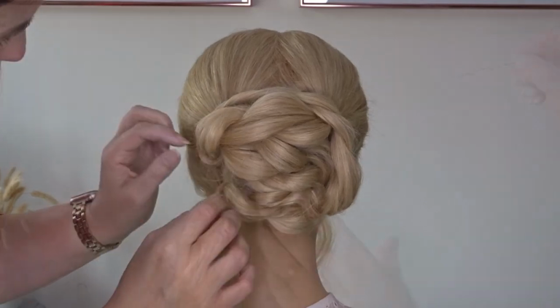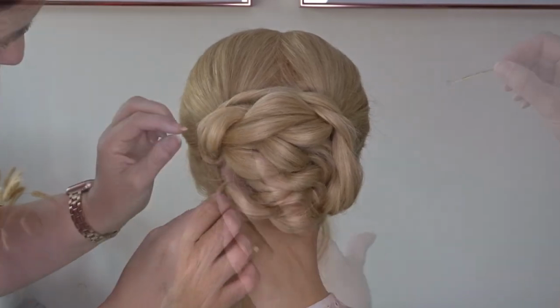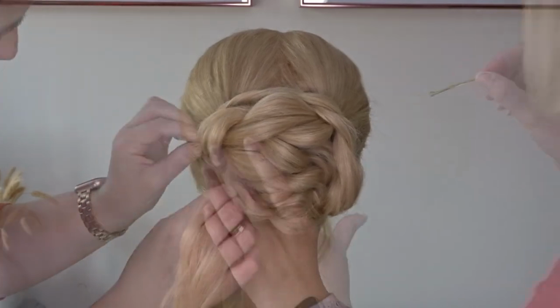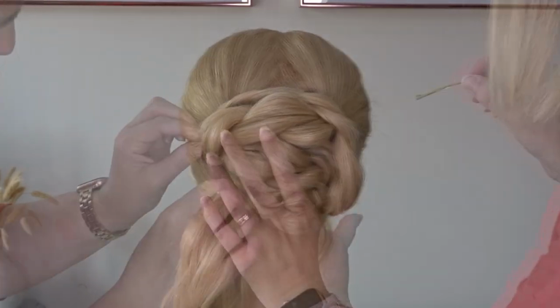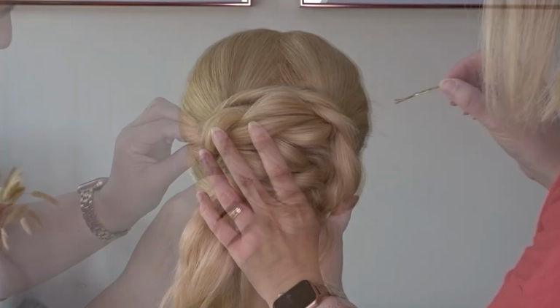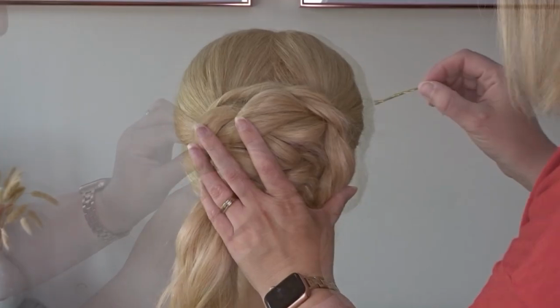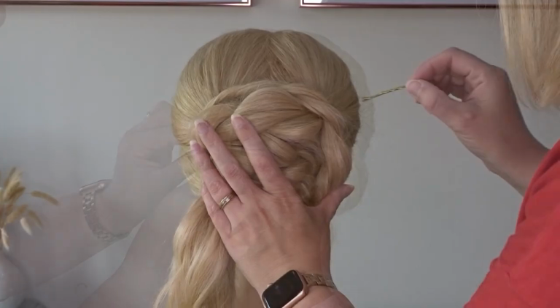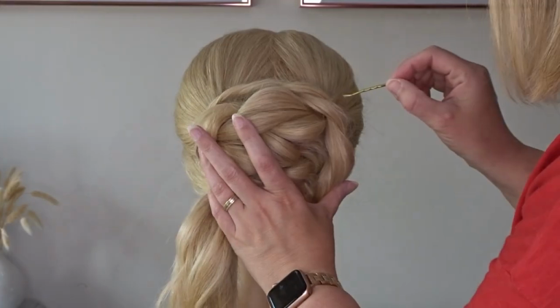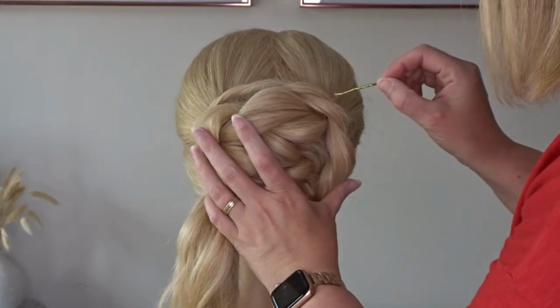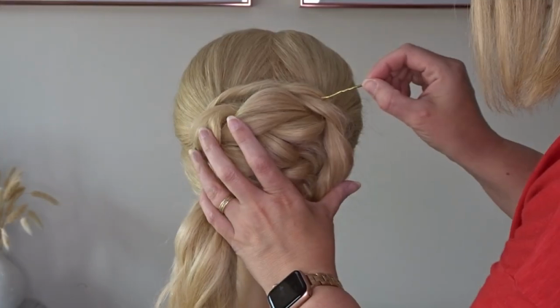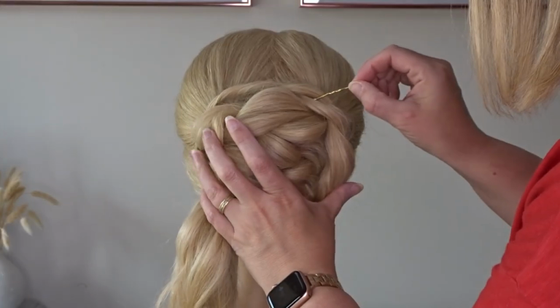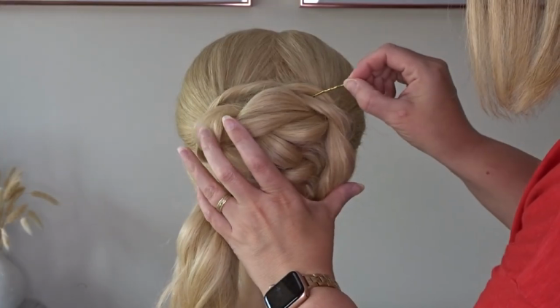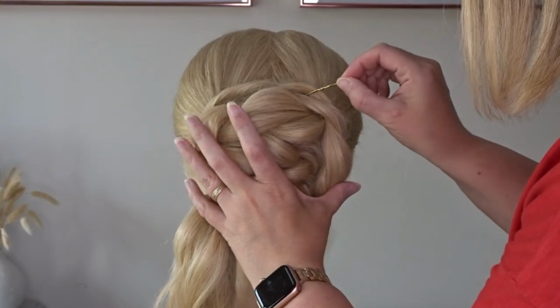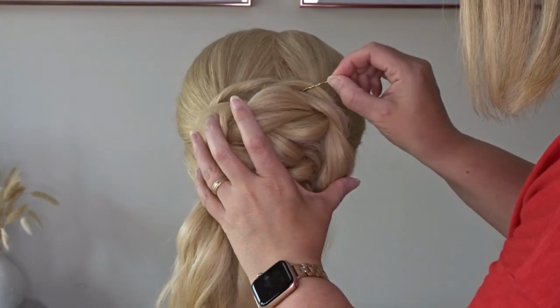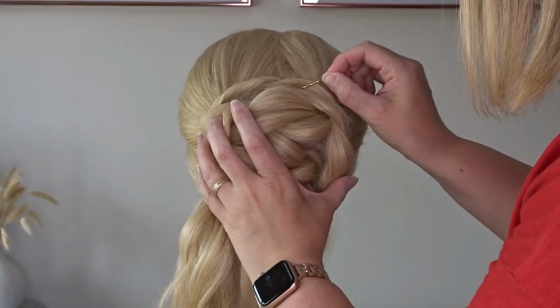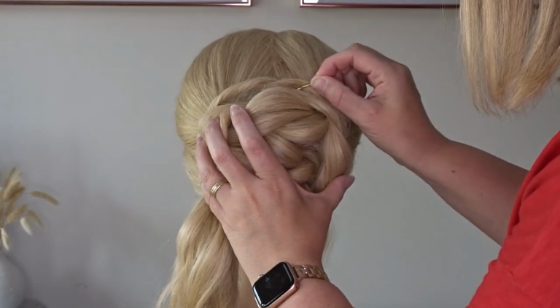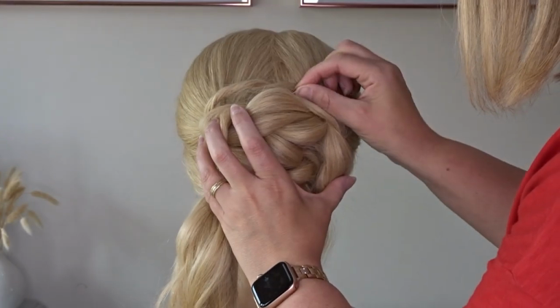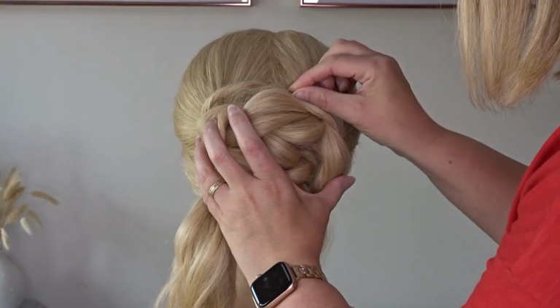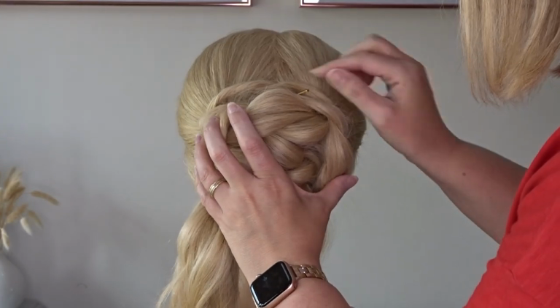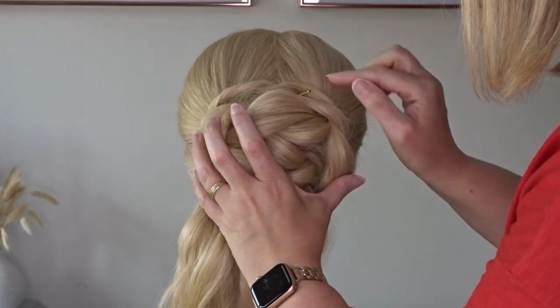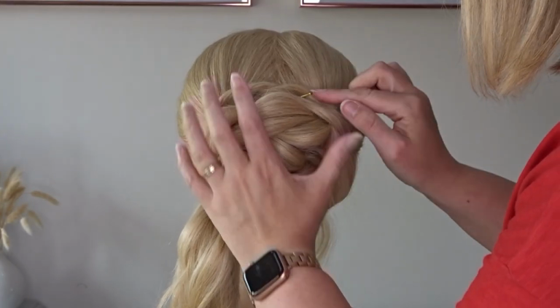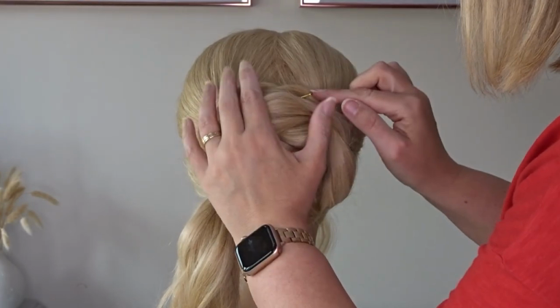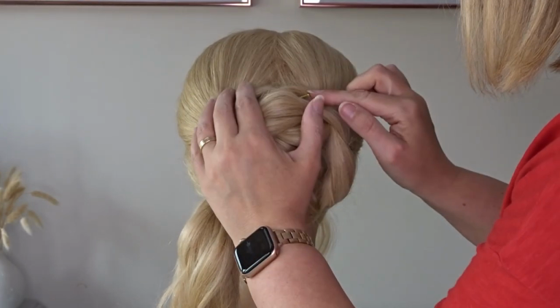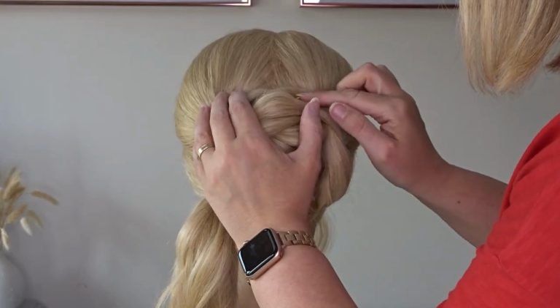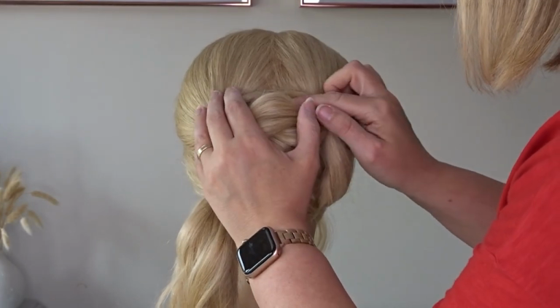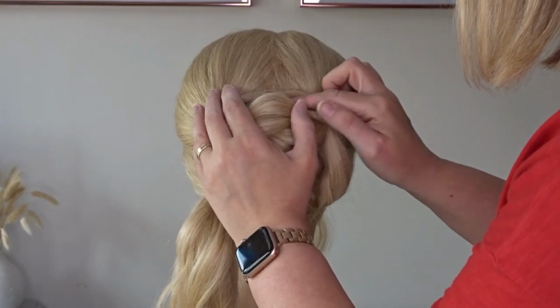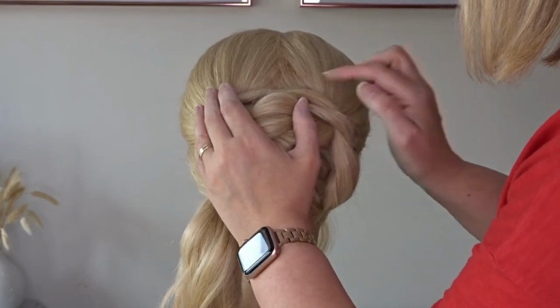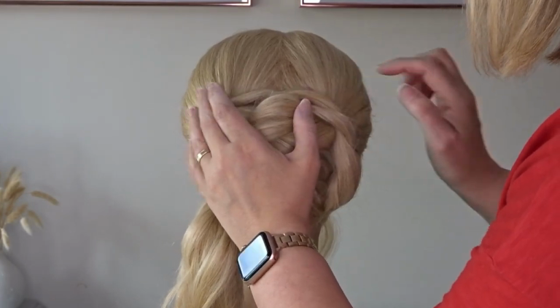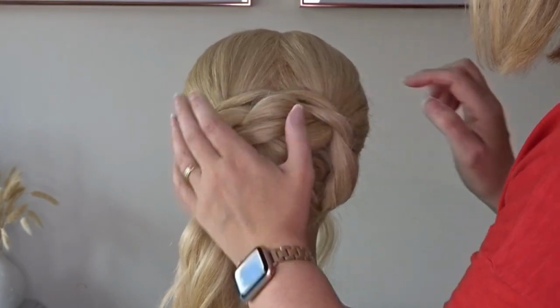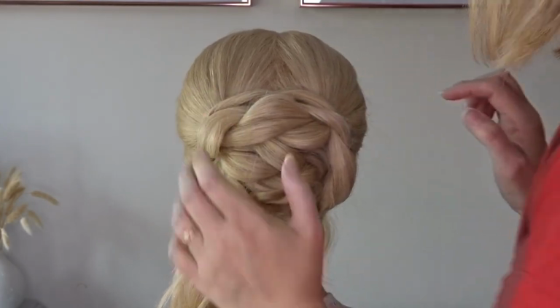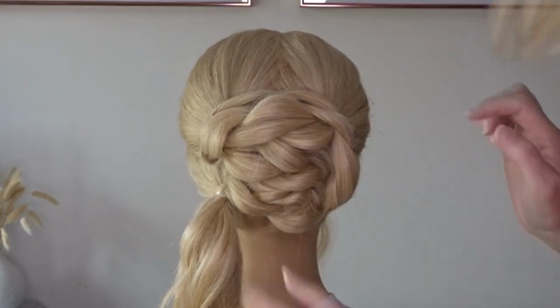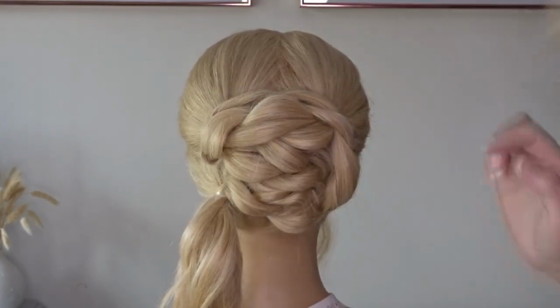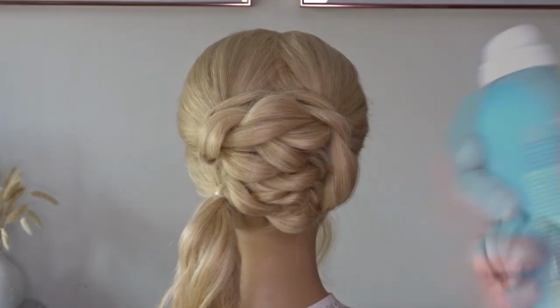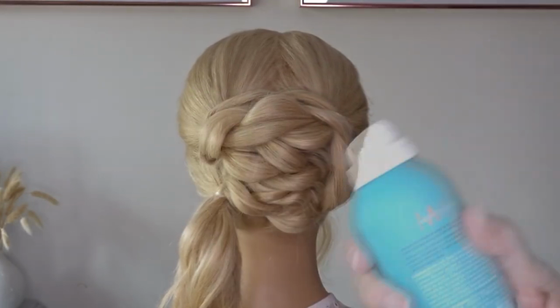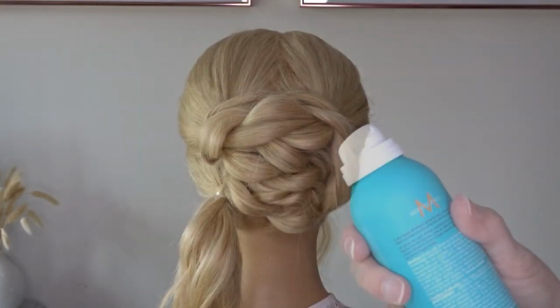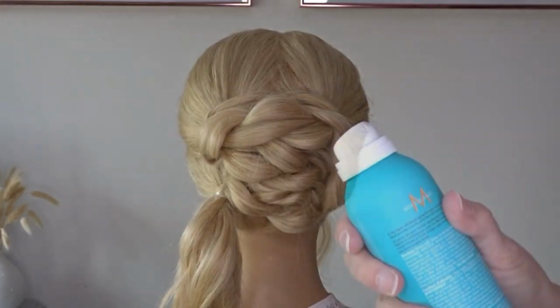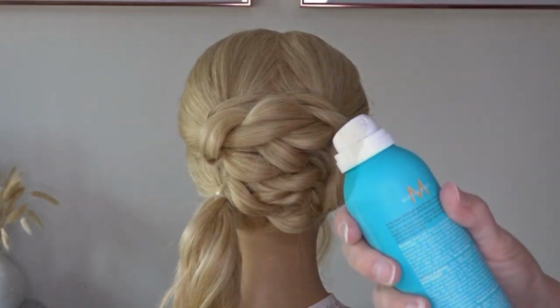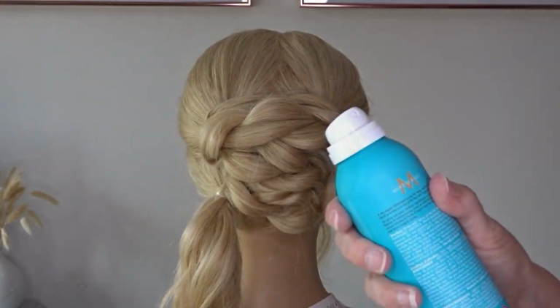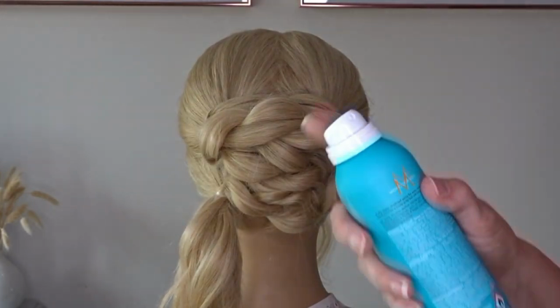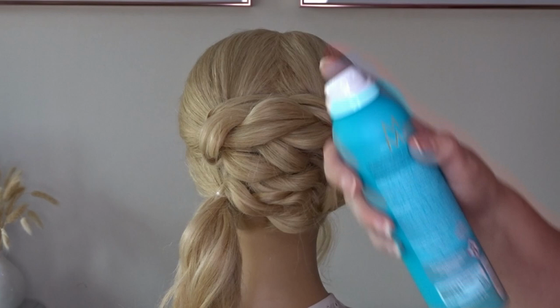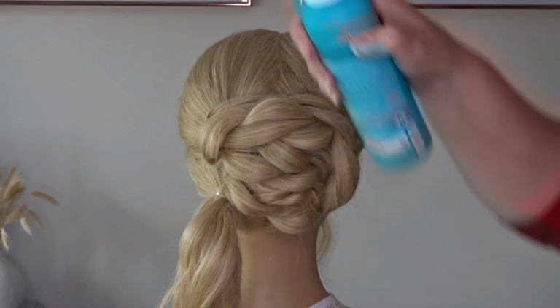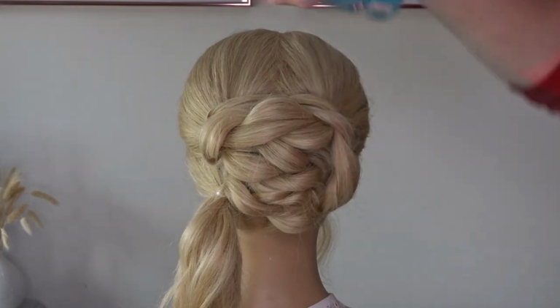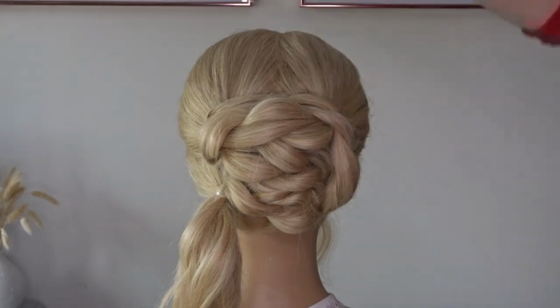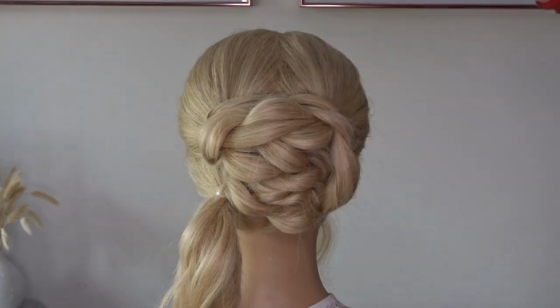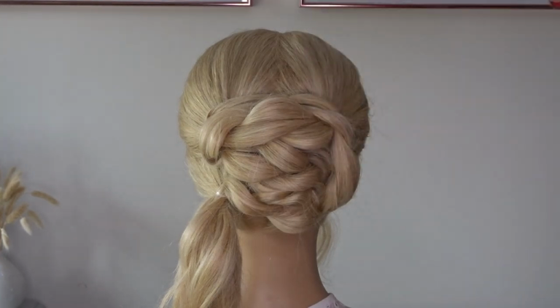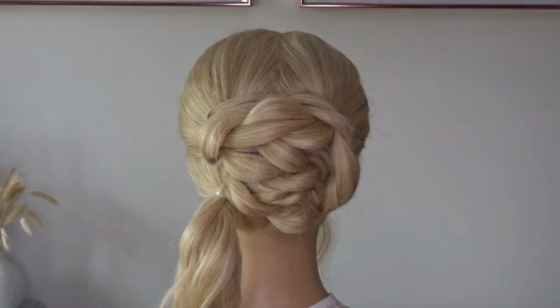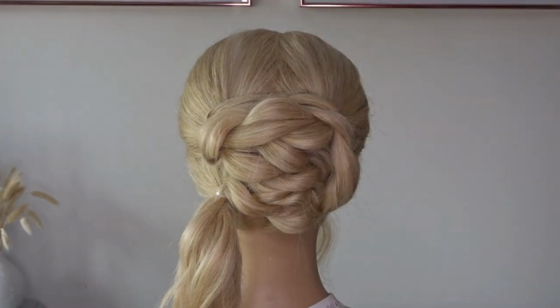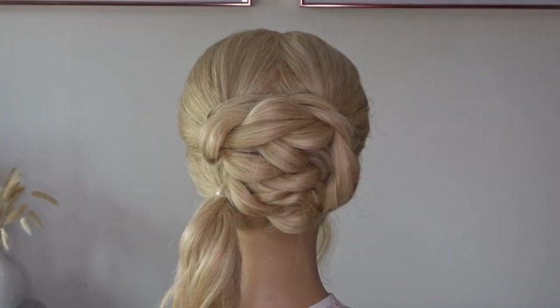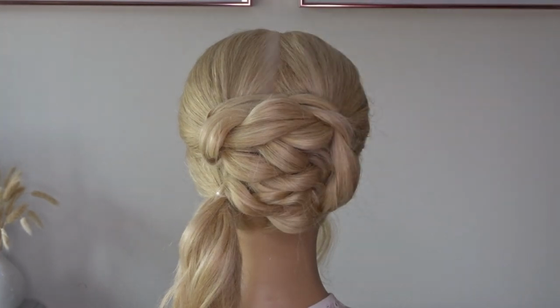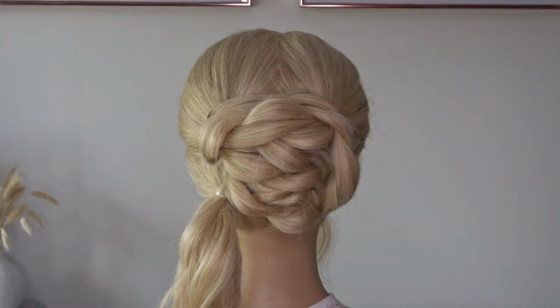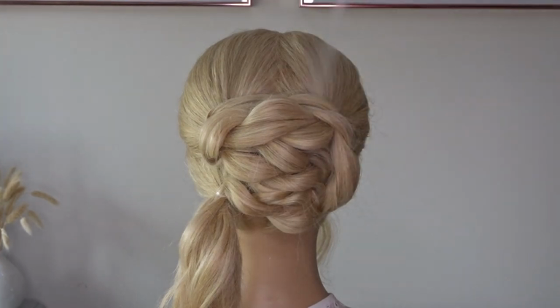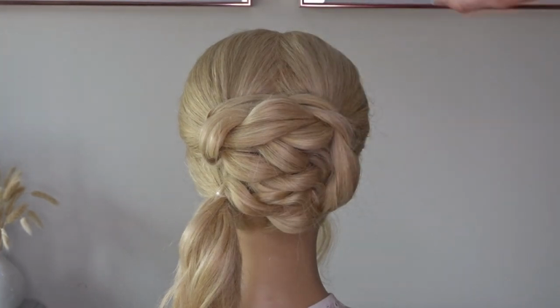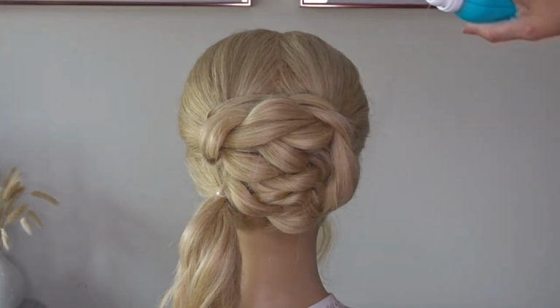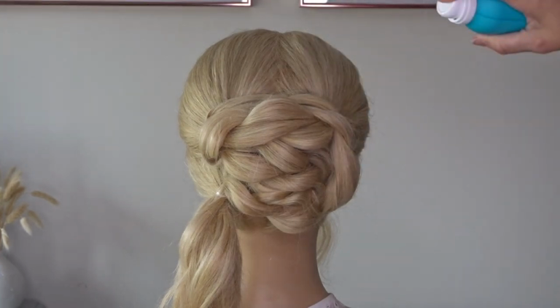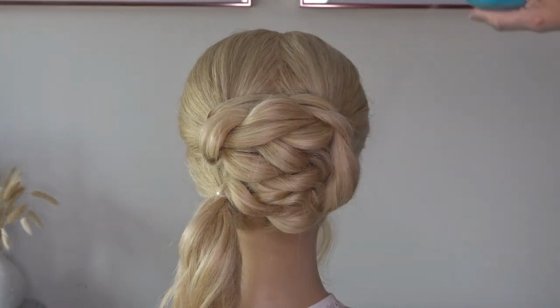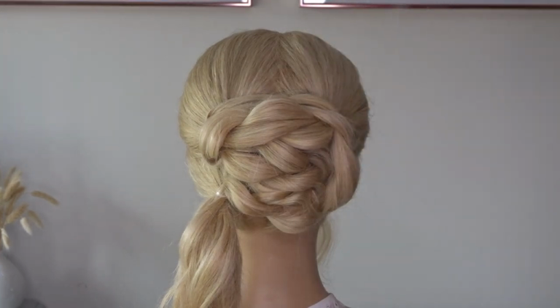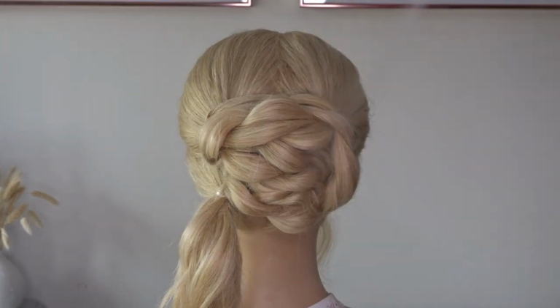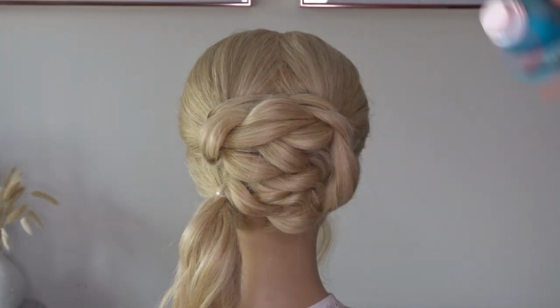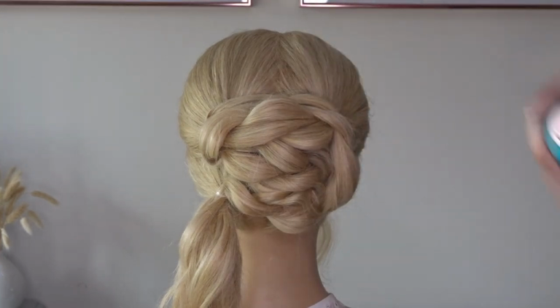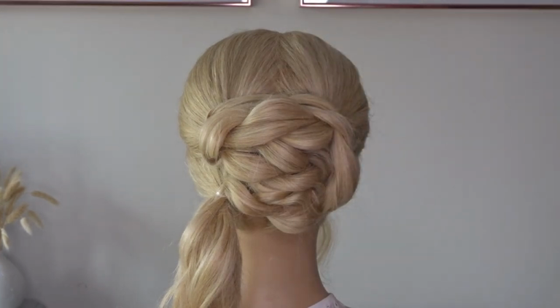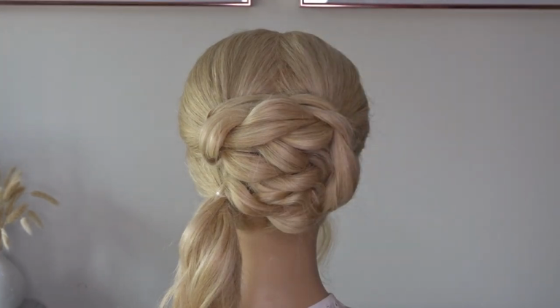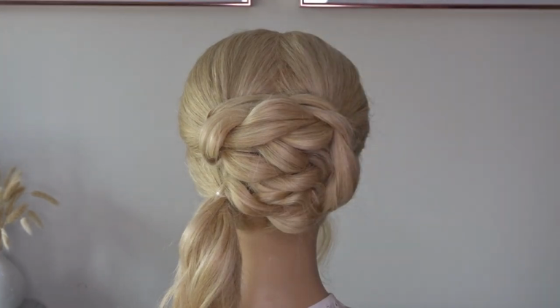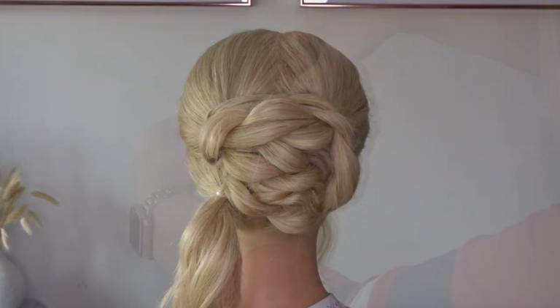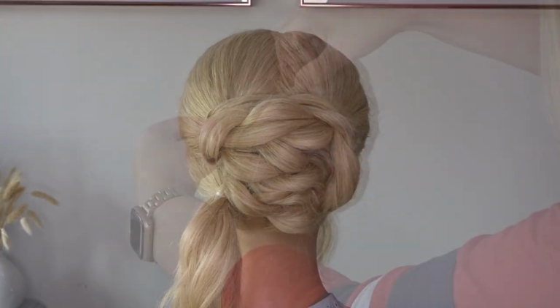Slip a few pins through that twist to keep it secure, then add your texture spray and pinch and pull.